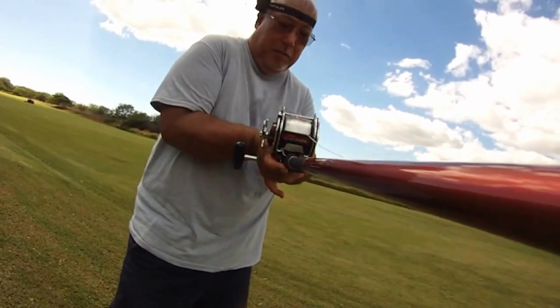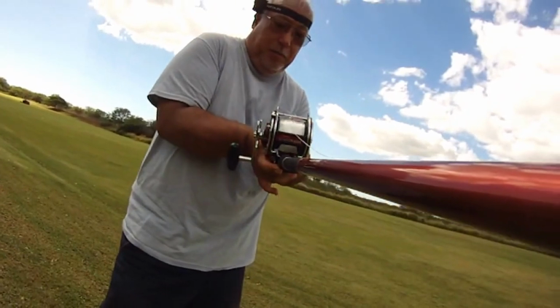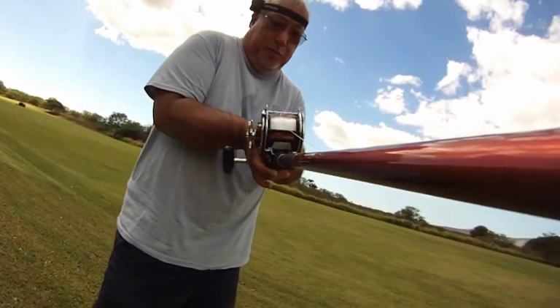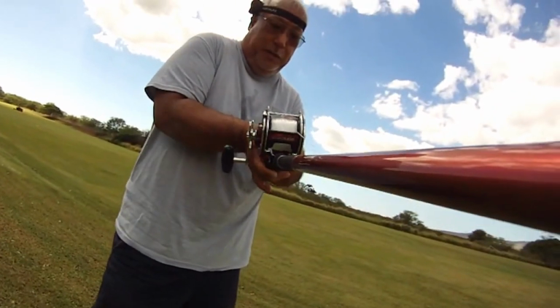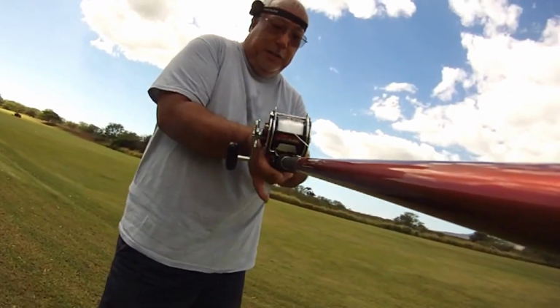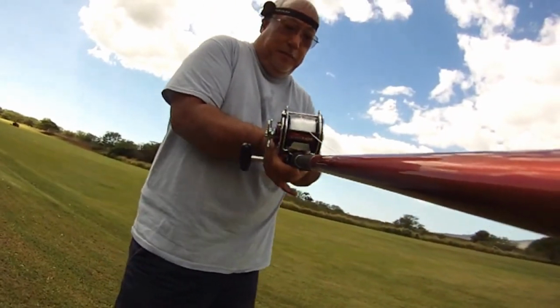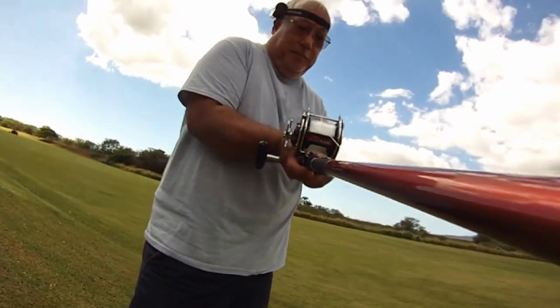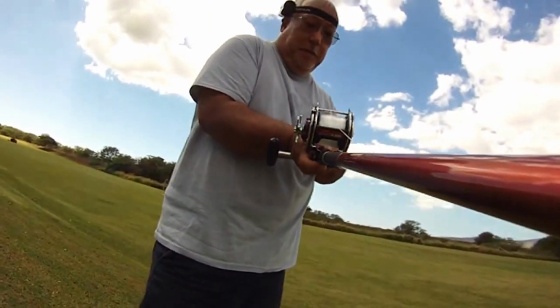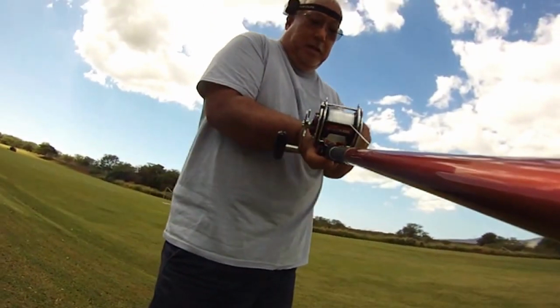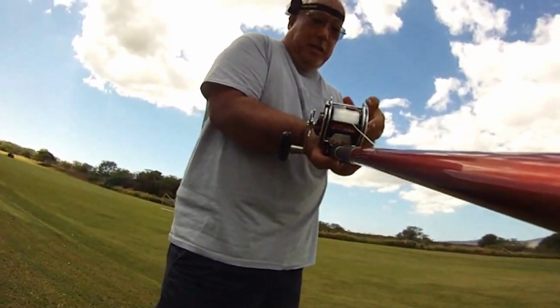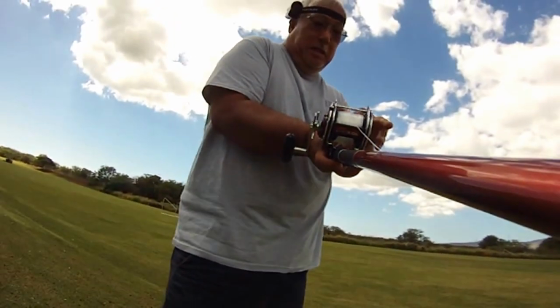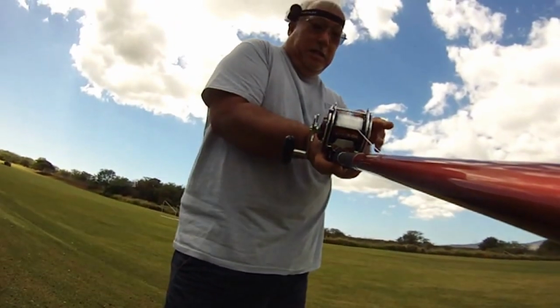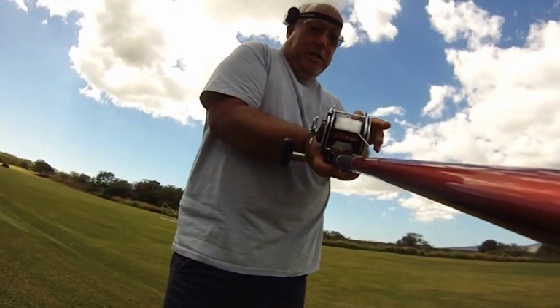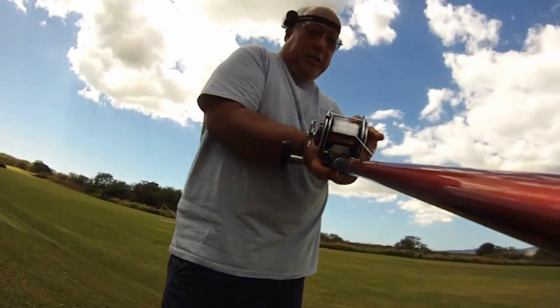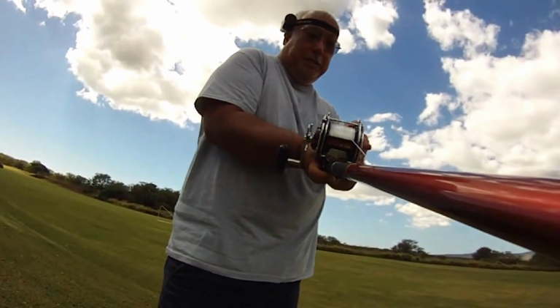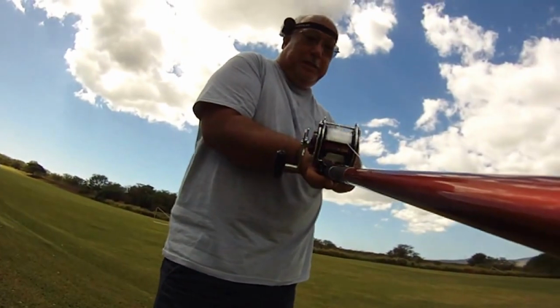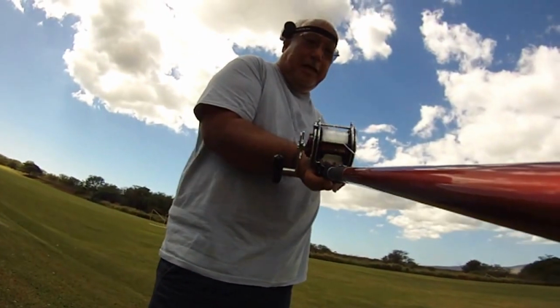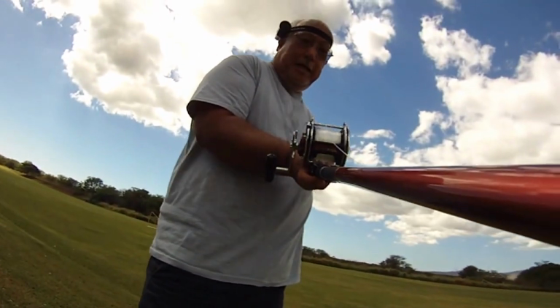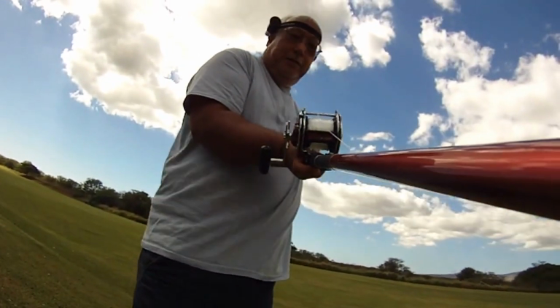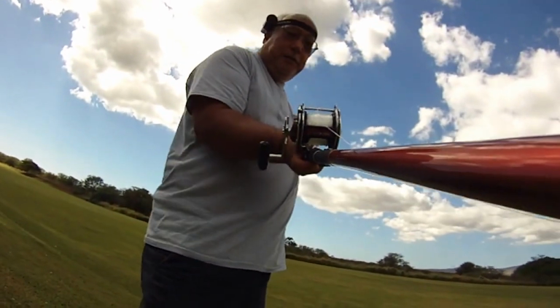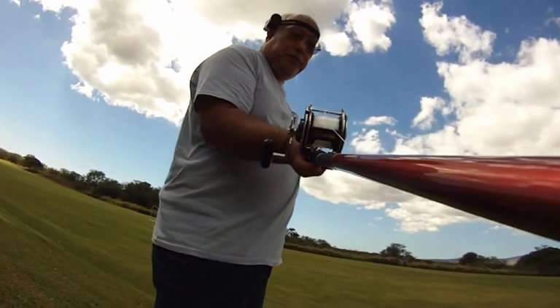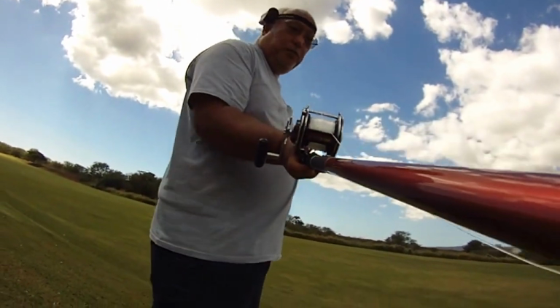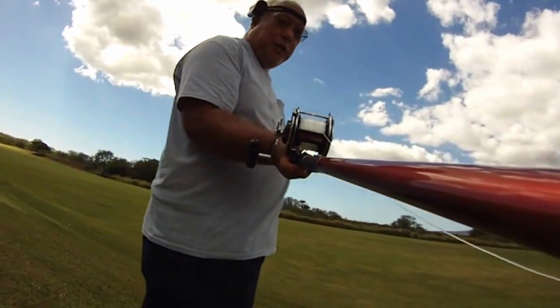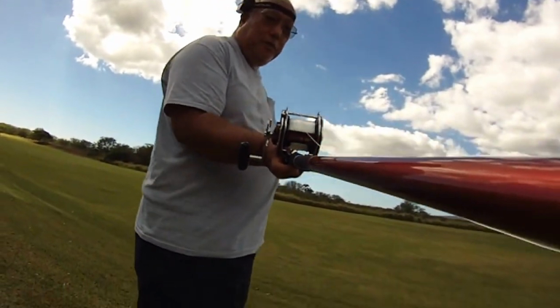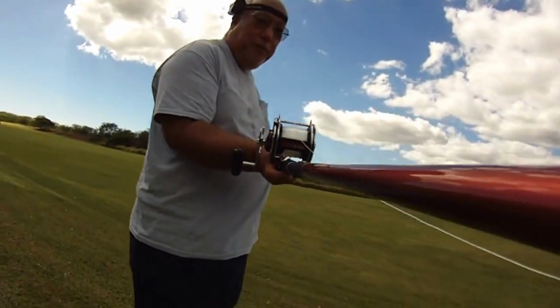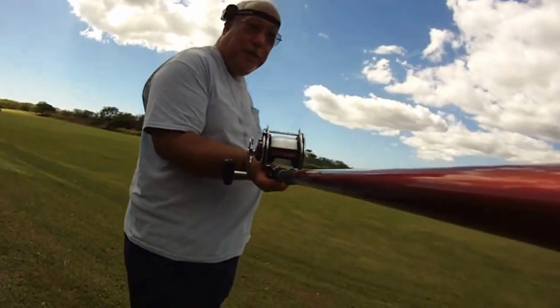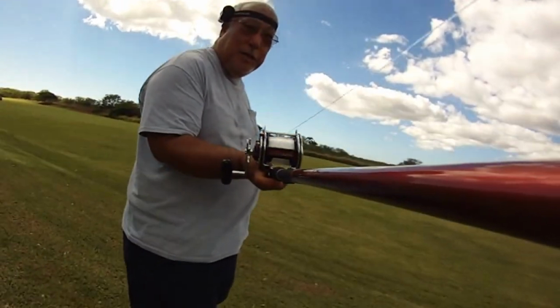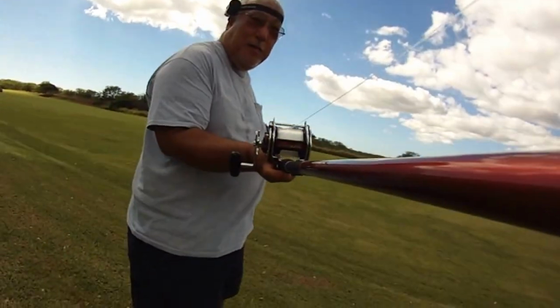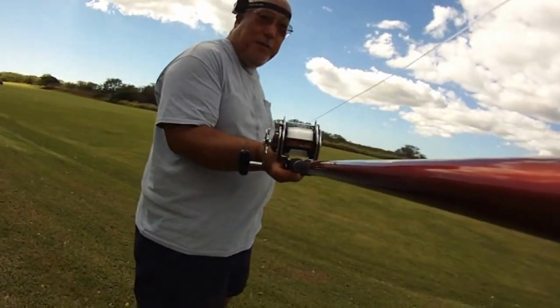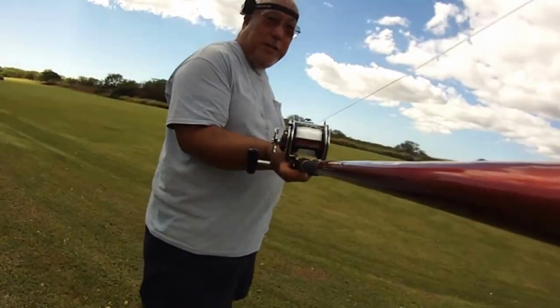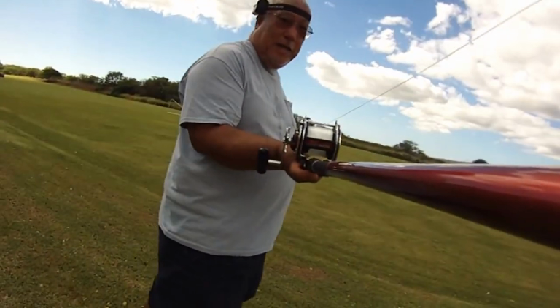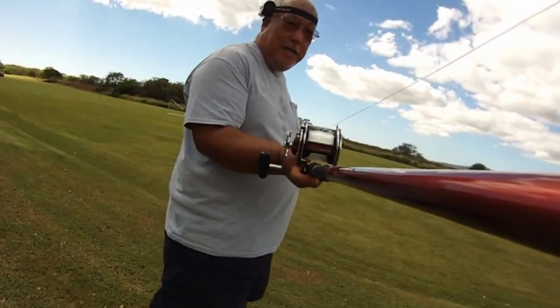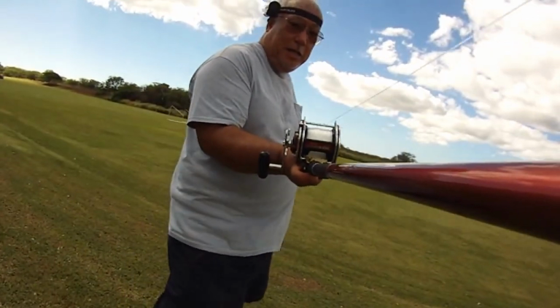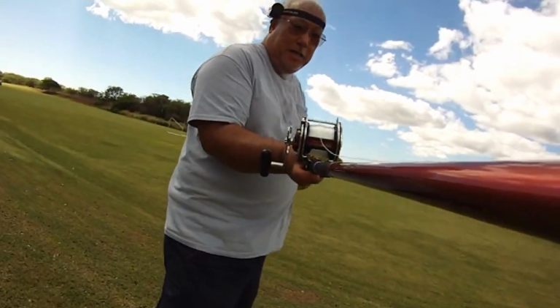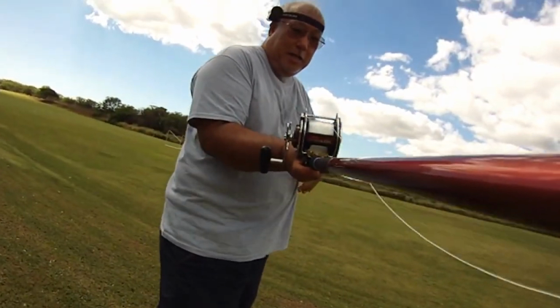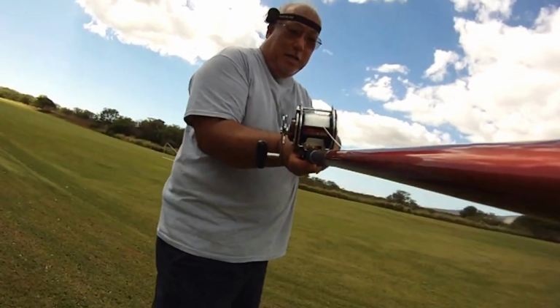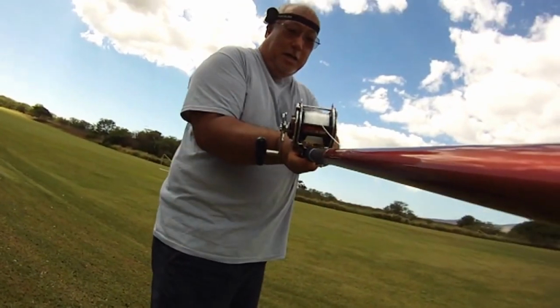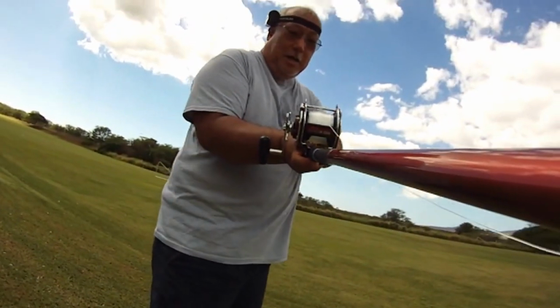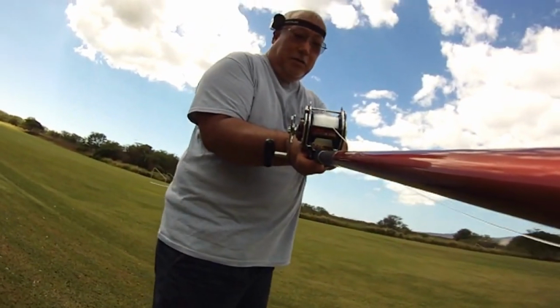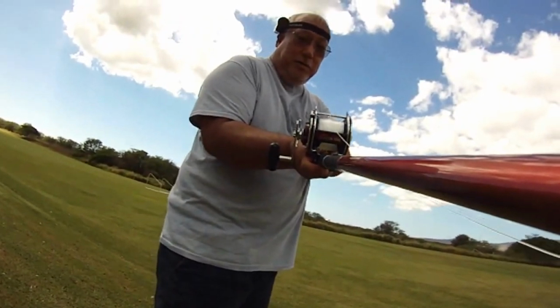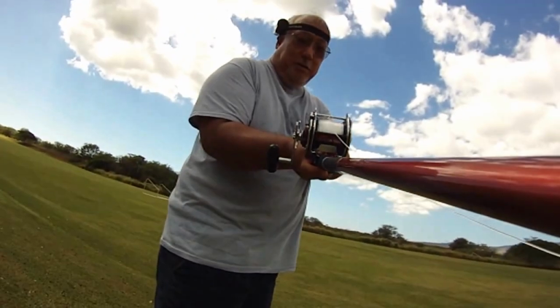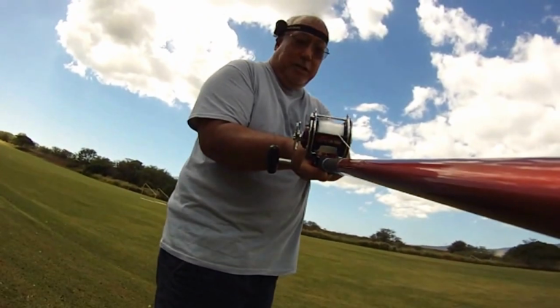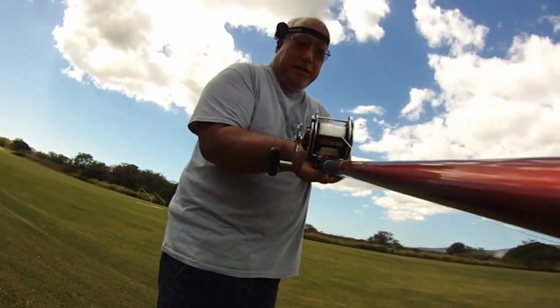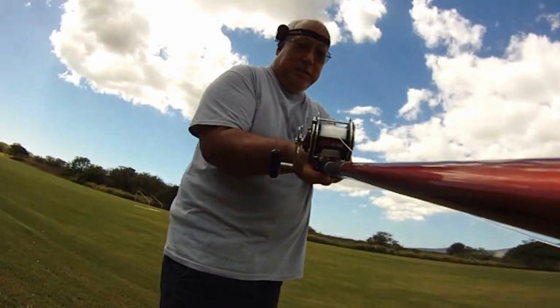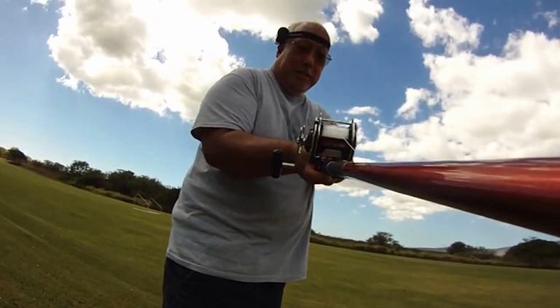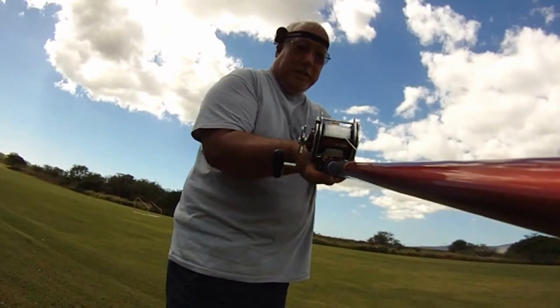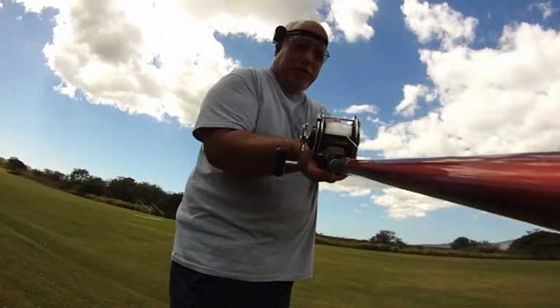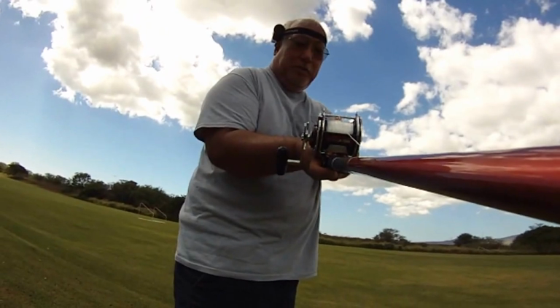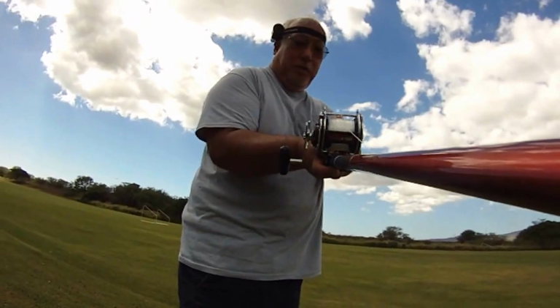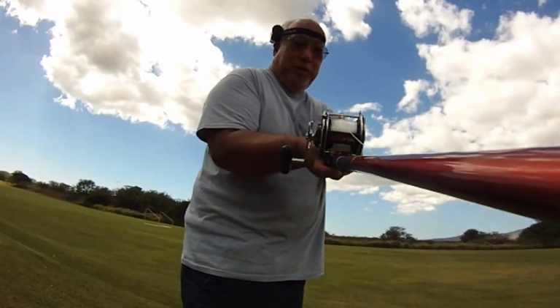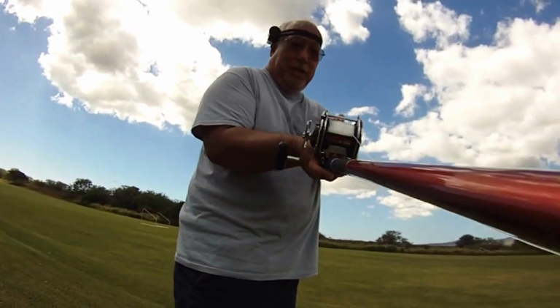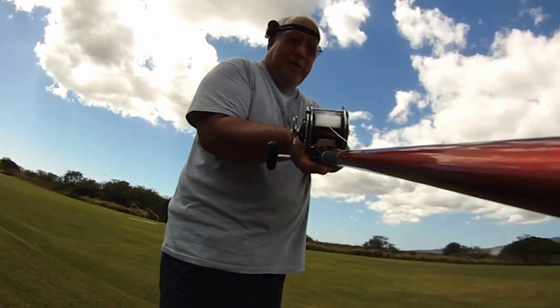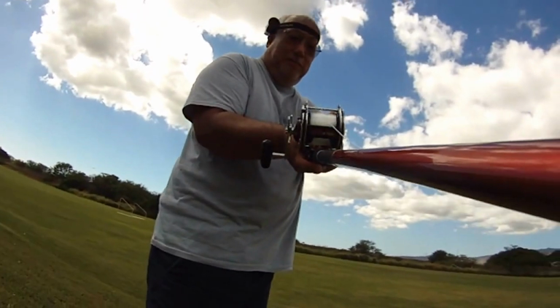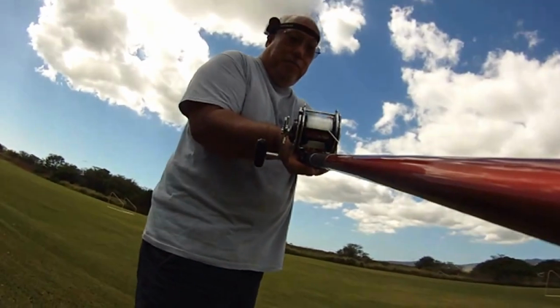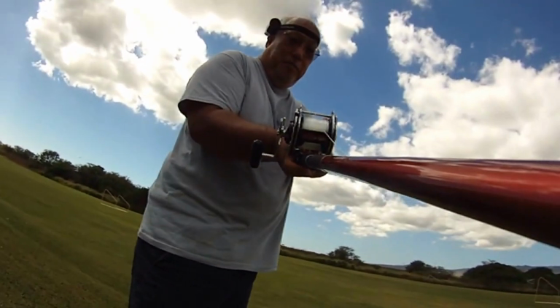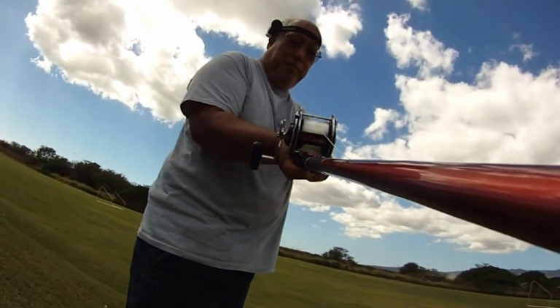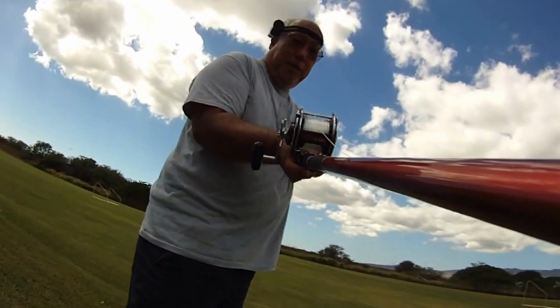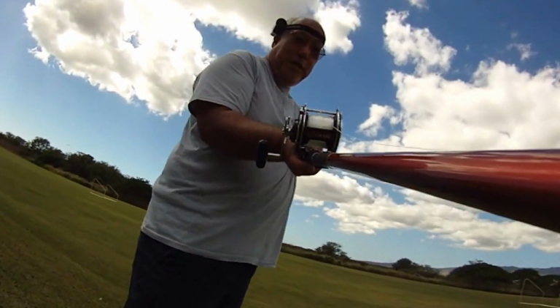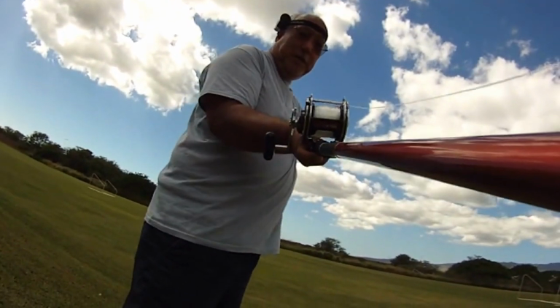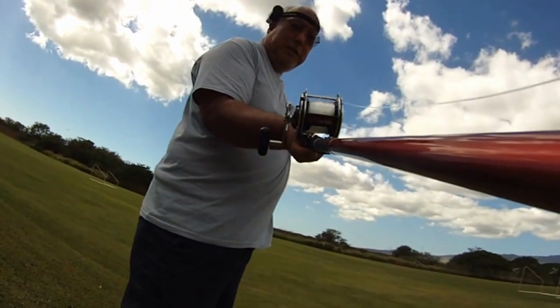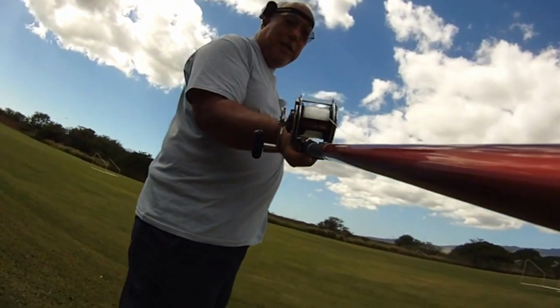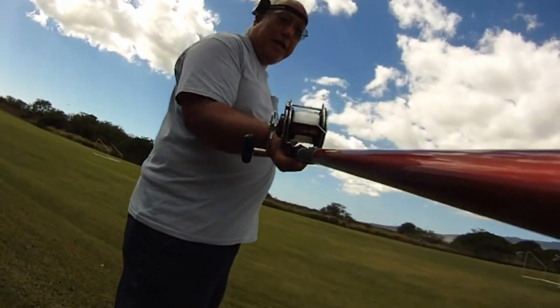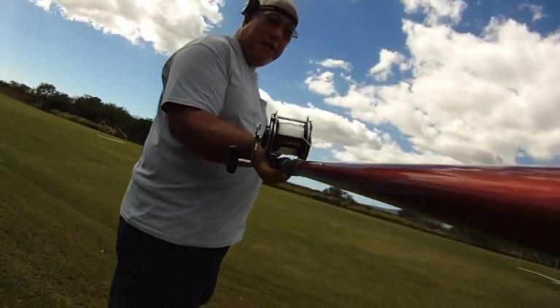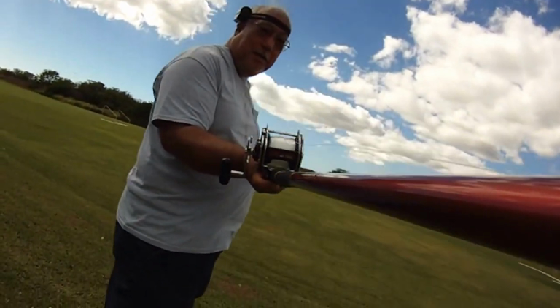Put my thumb on the side of the spool. I don't put it on top of the line — I don't do this — because you're going to burn it up. Put it on the side here.